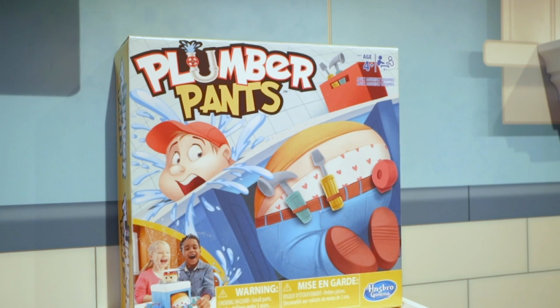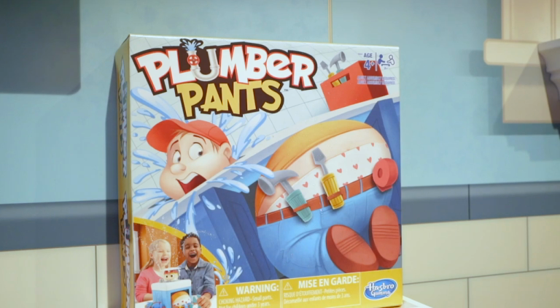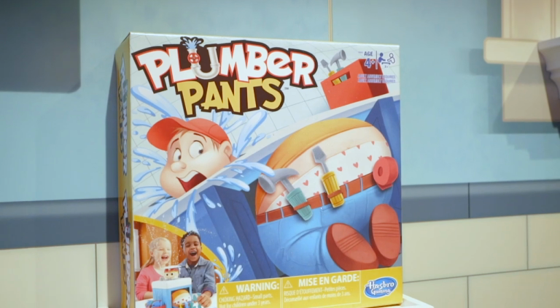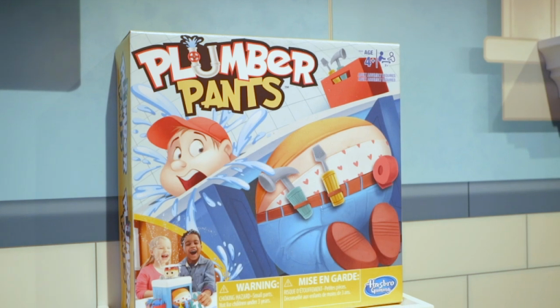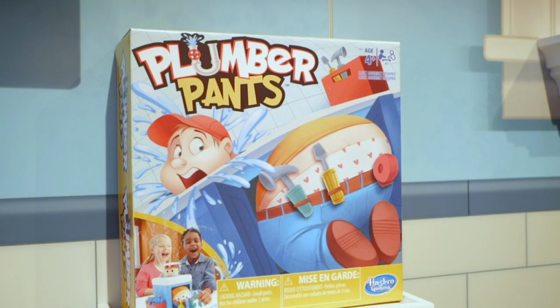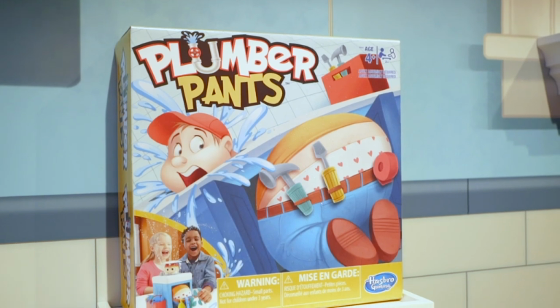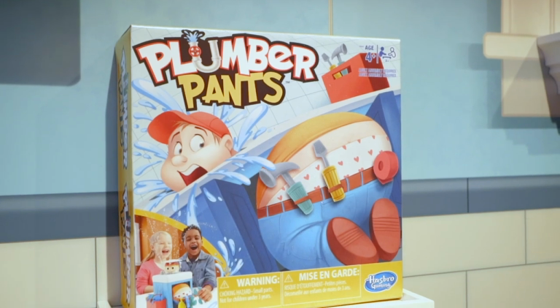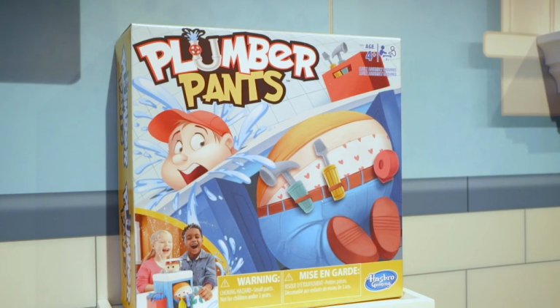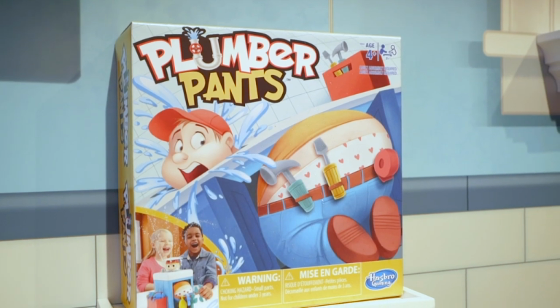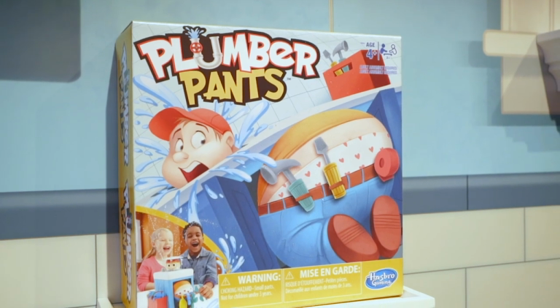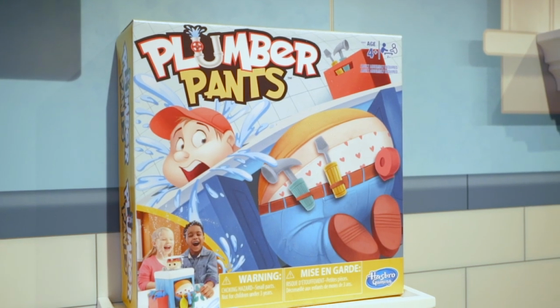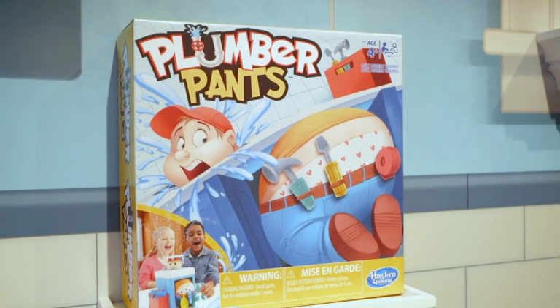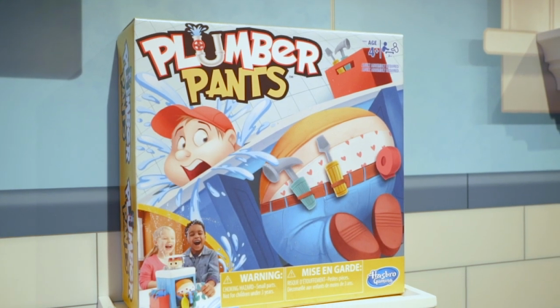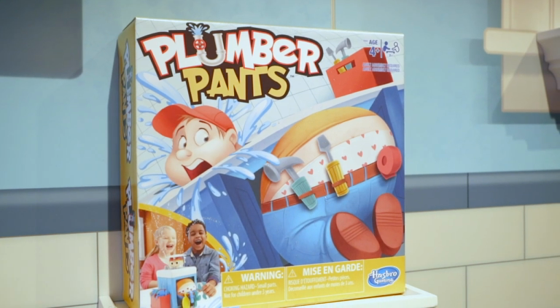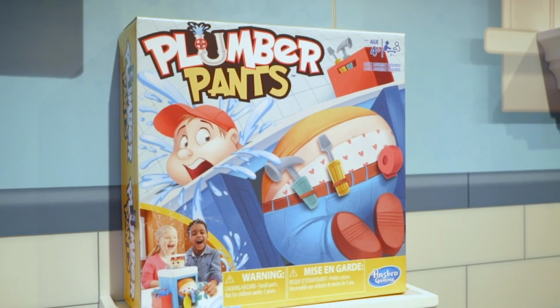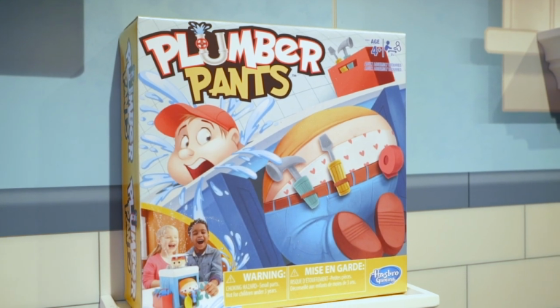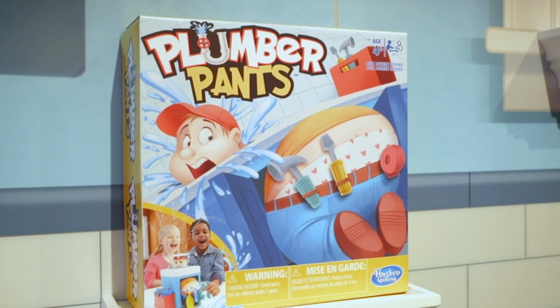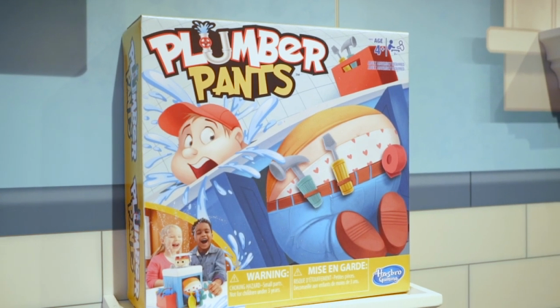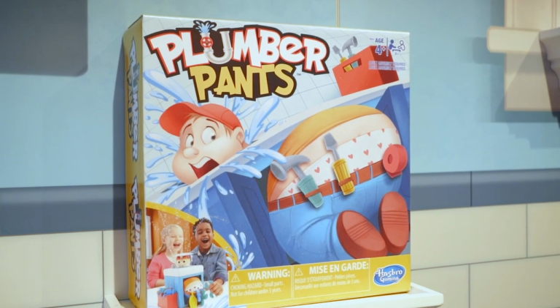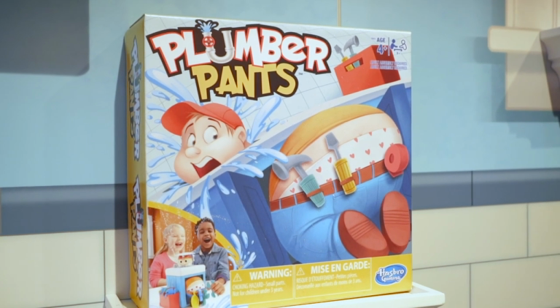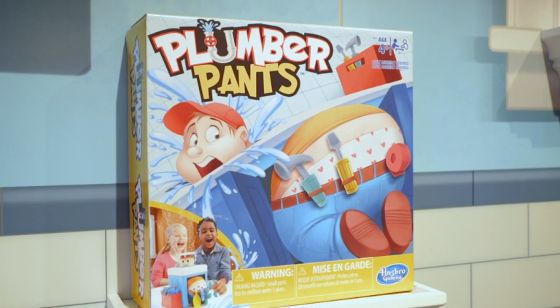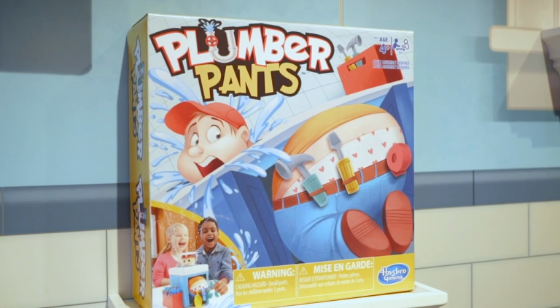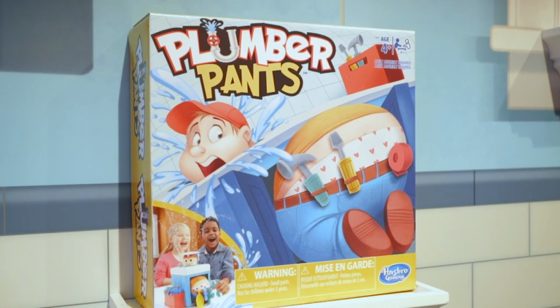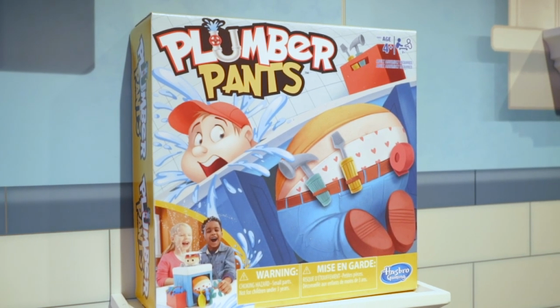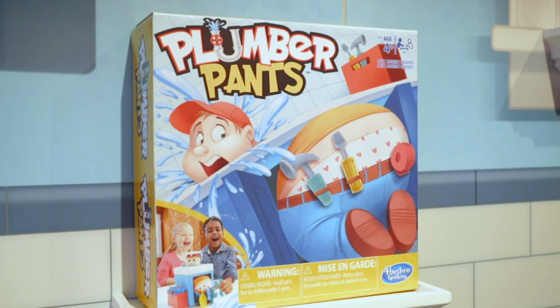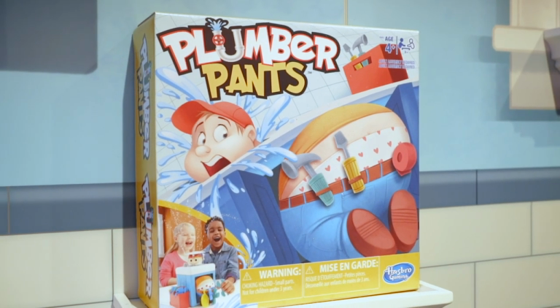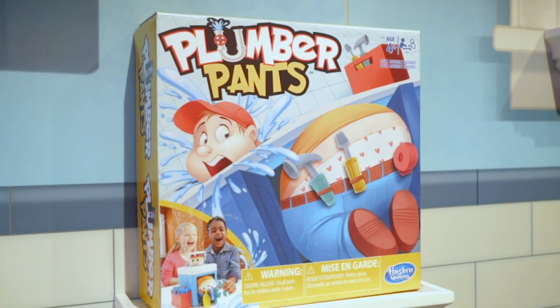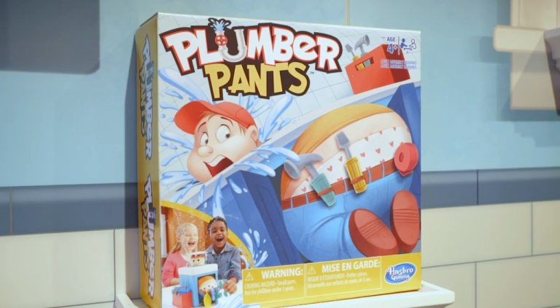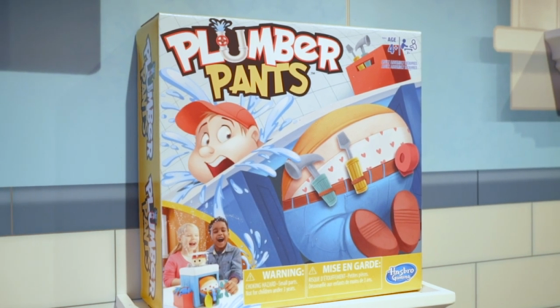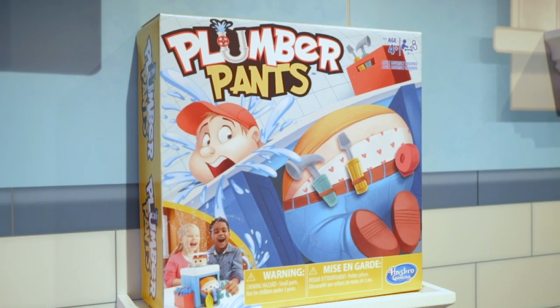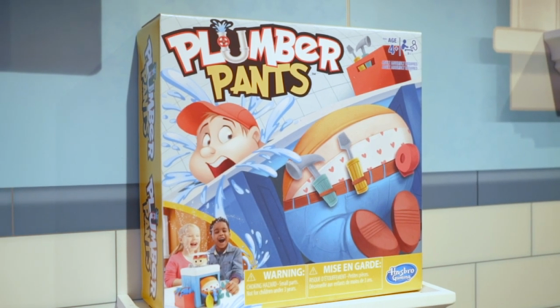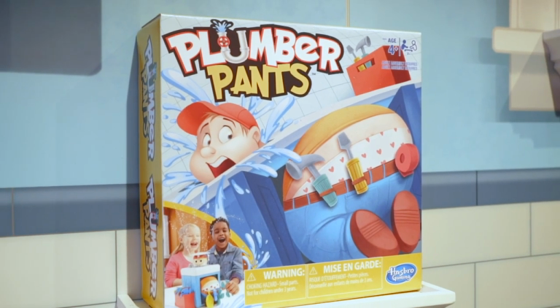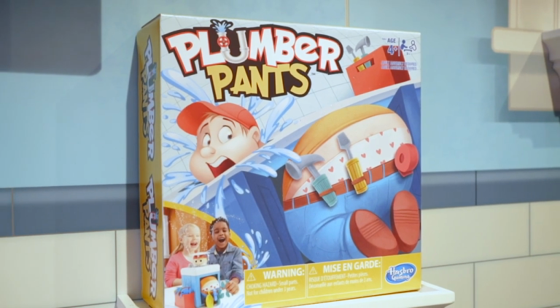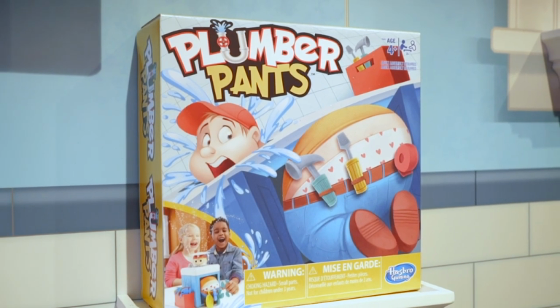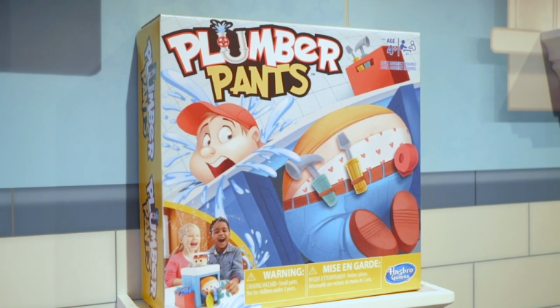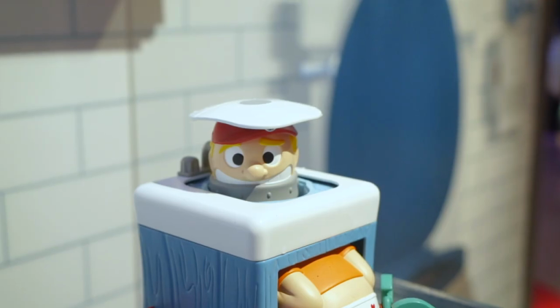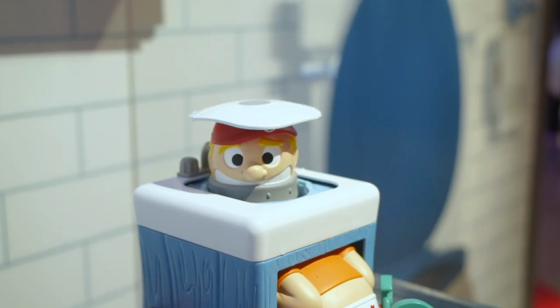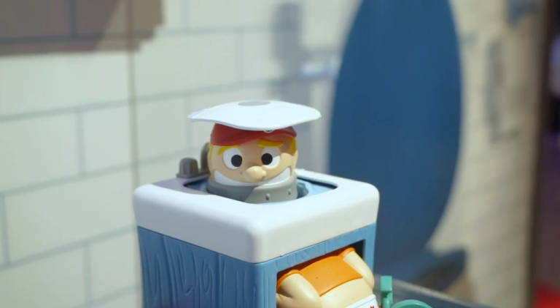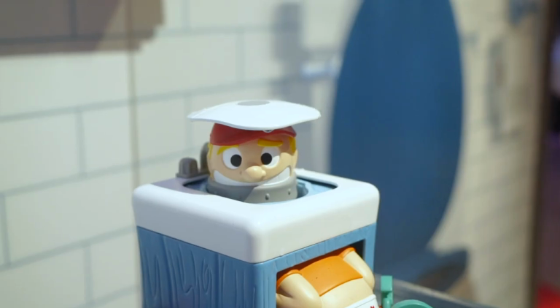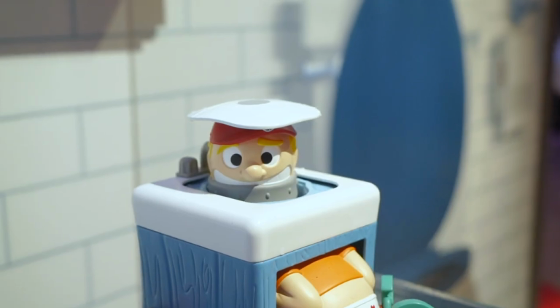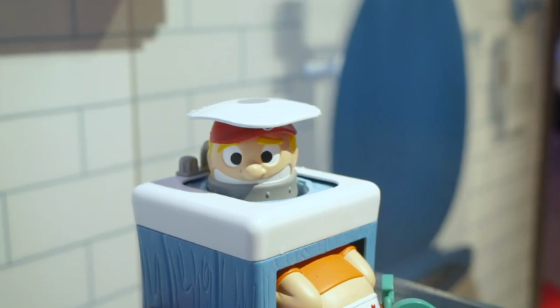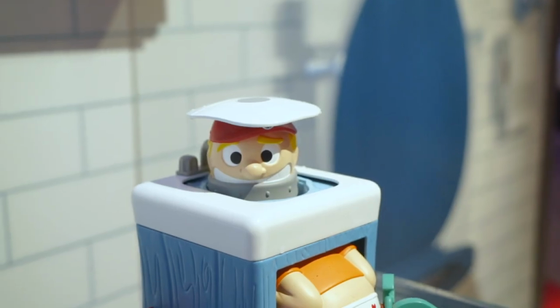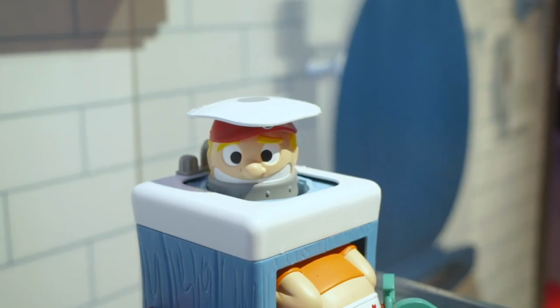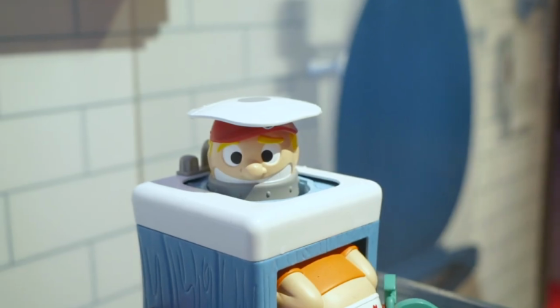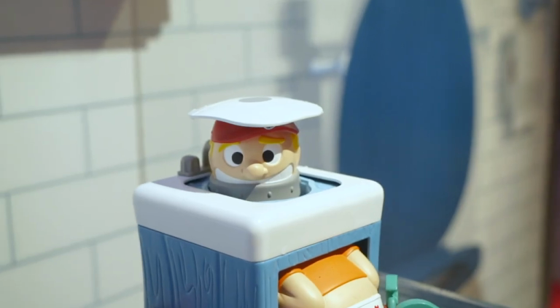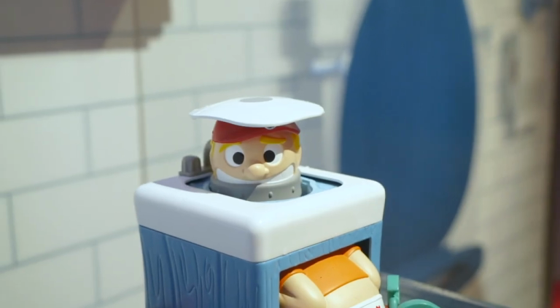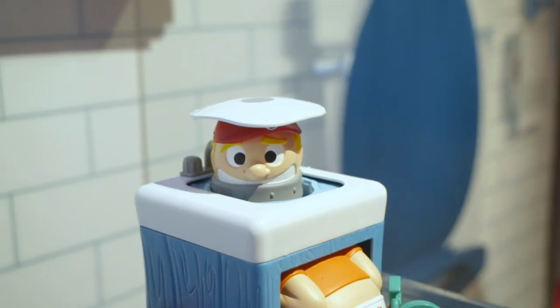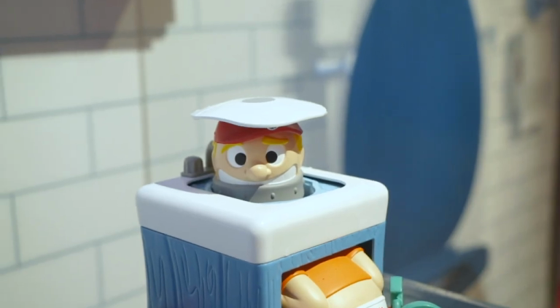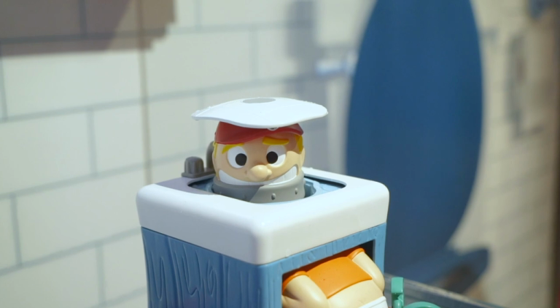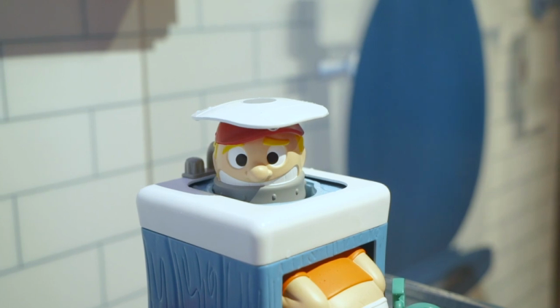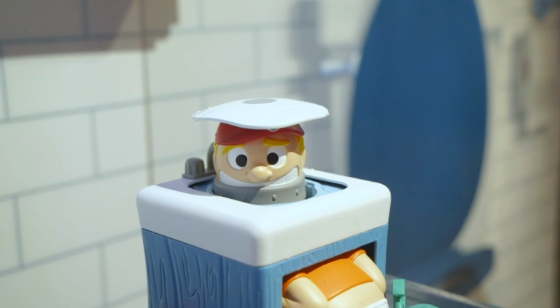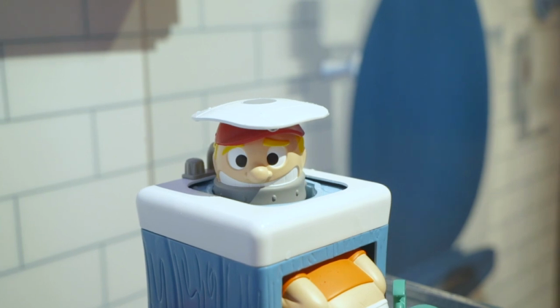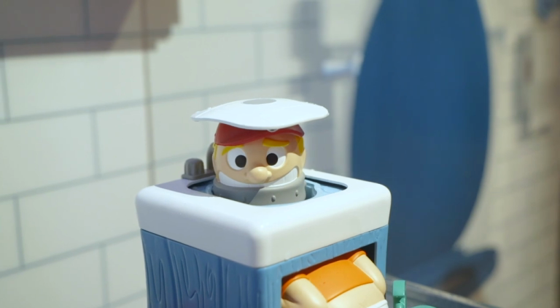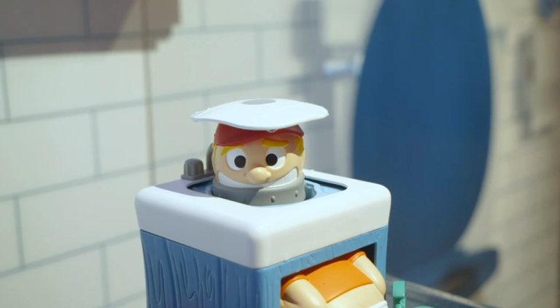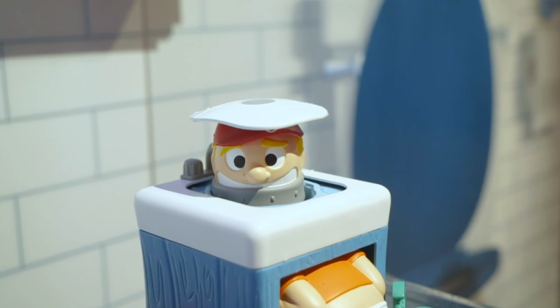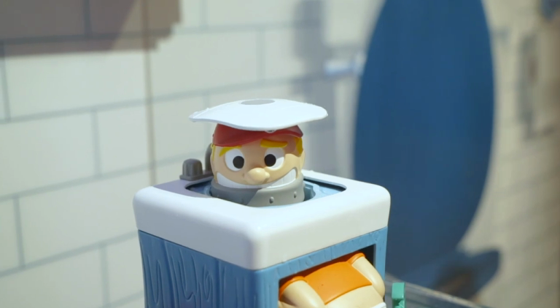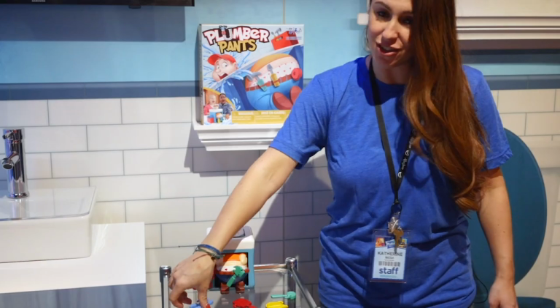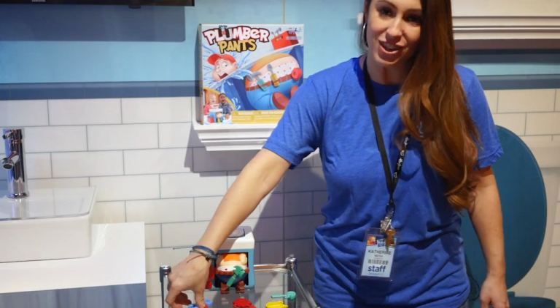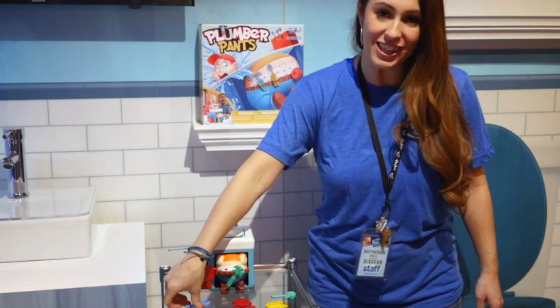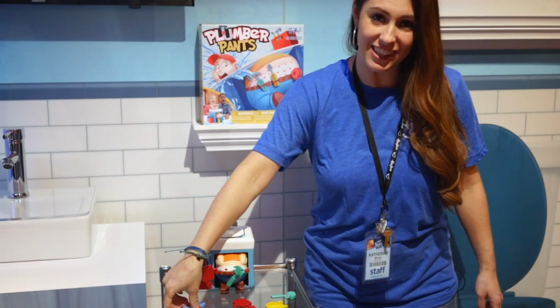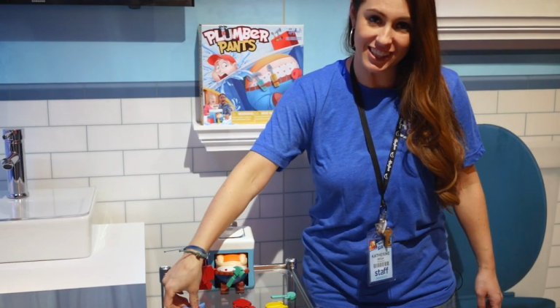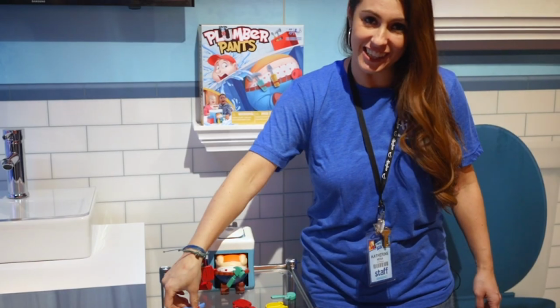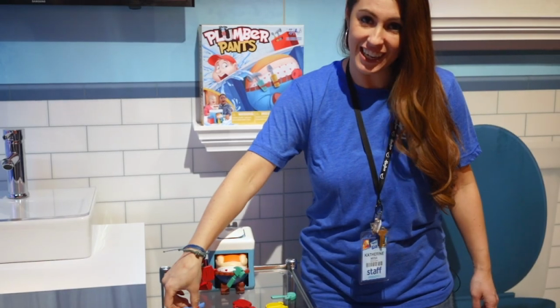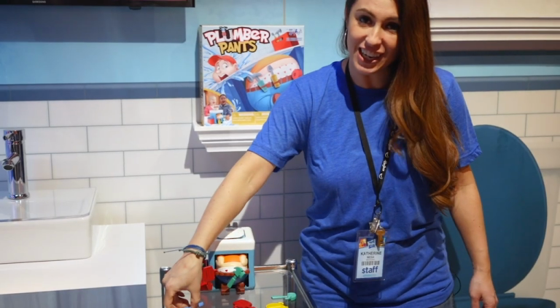So this is Plumber Pants, a hilarious new way to prank that plumber while he's down there fixing the pipes underneath the sink.